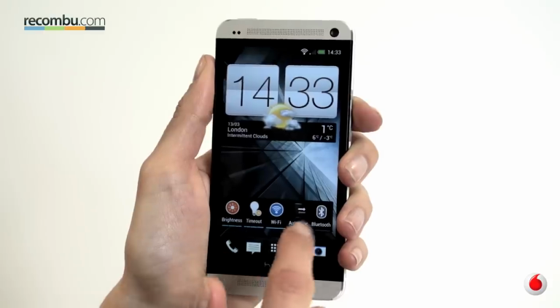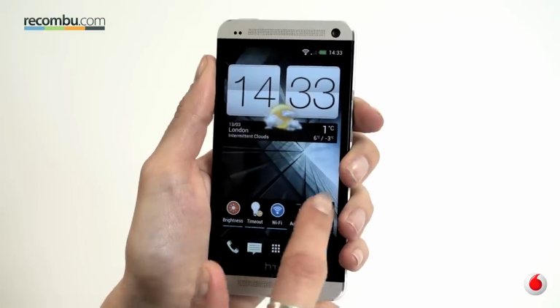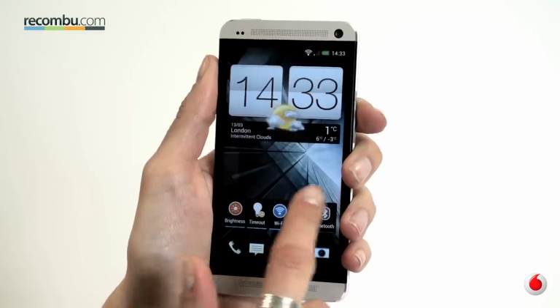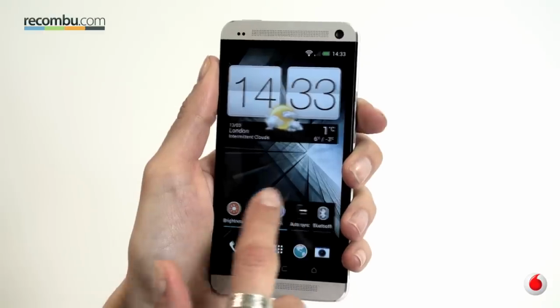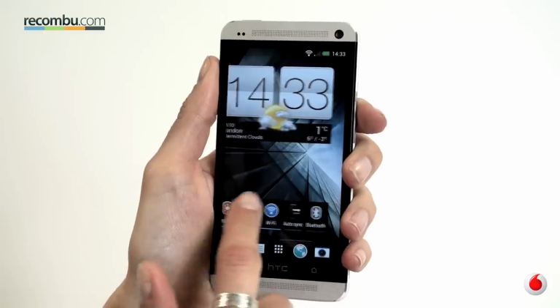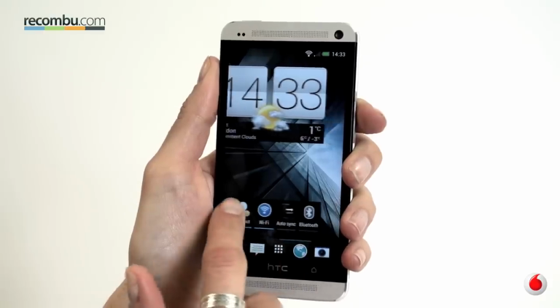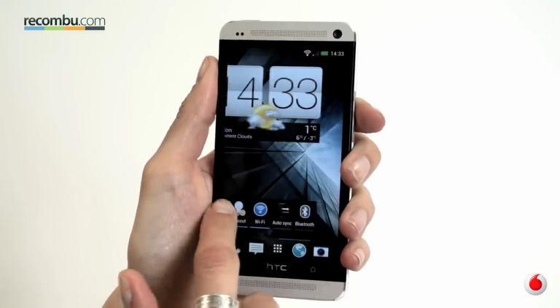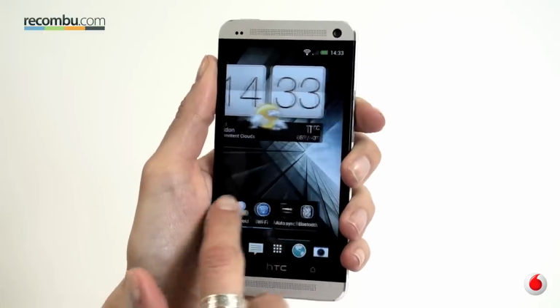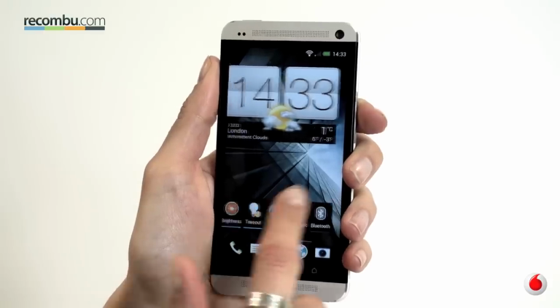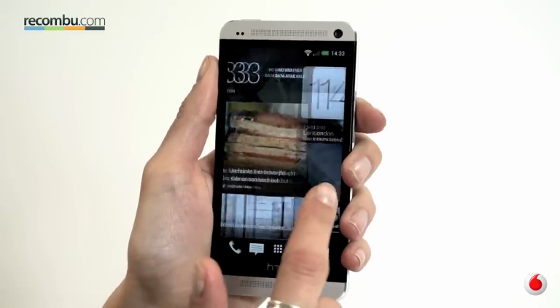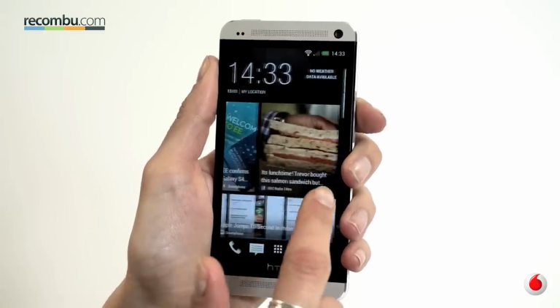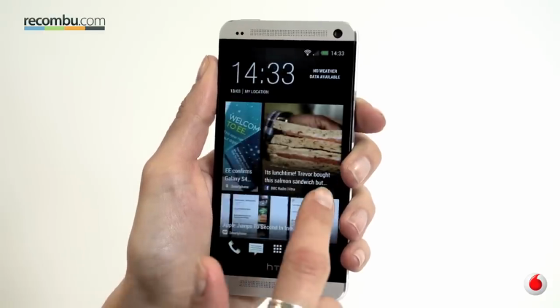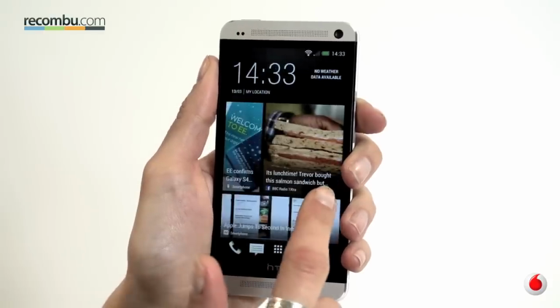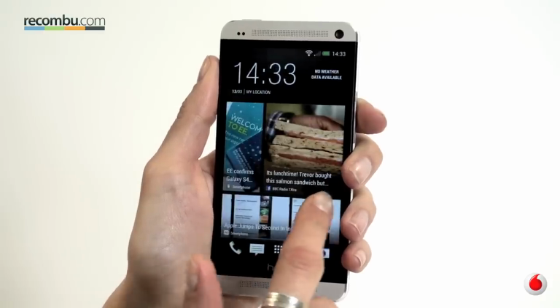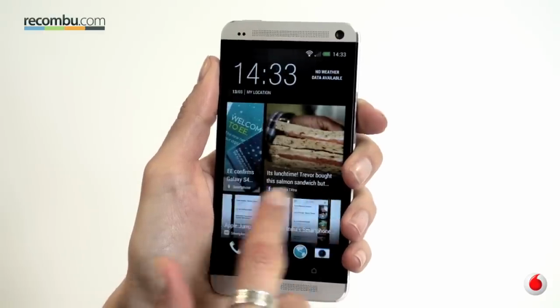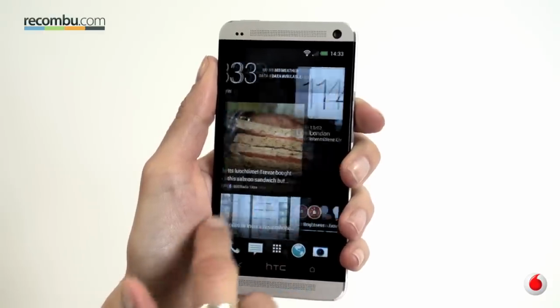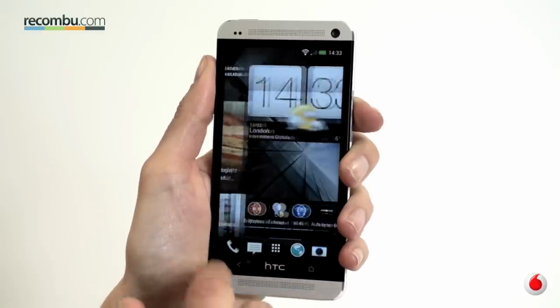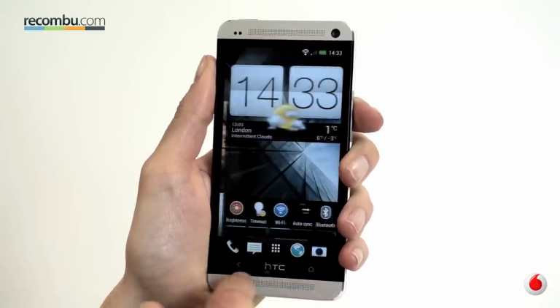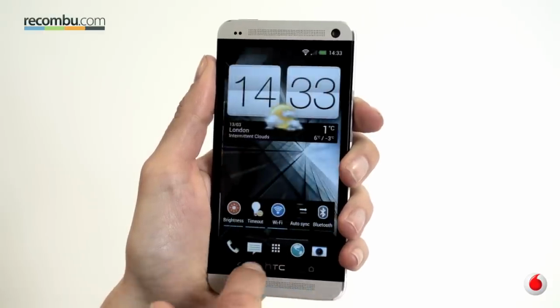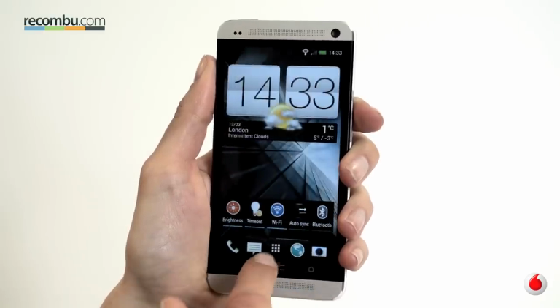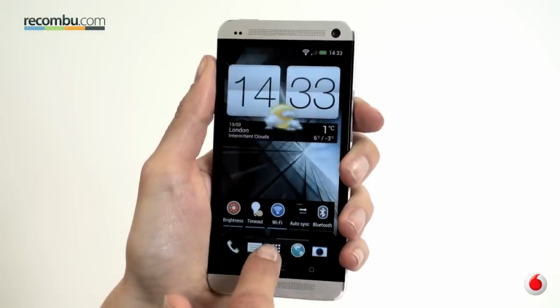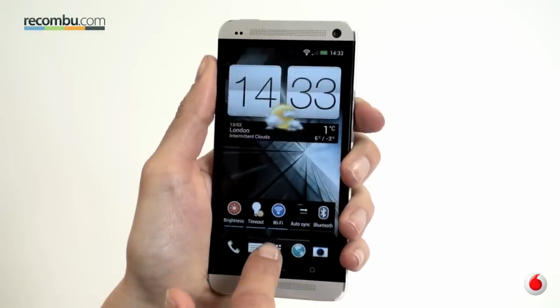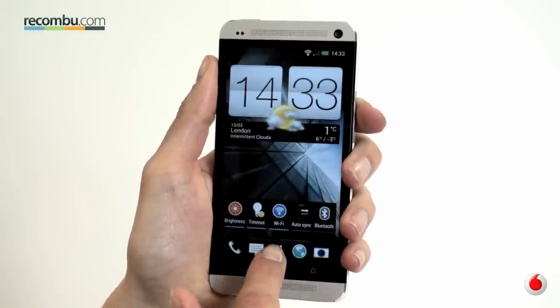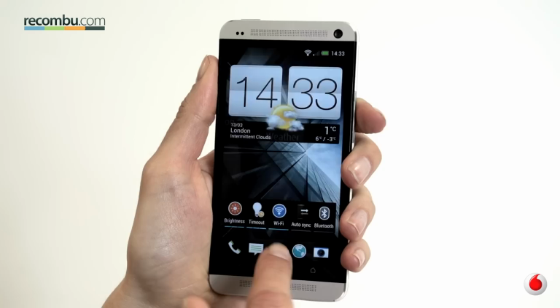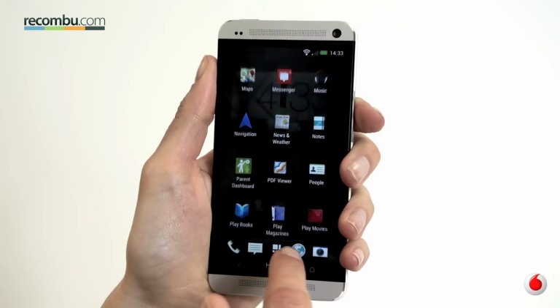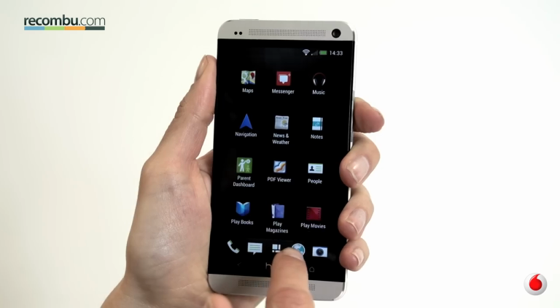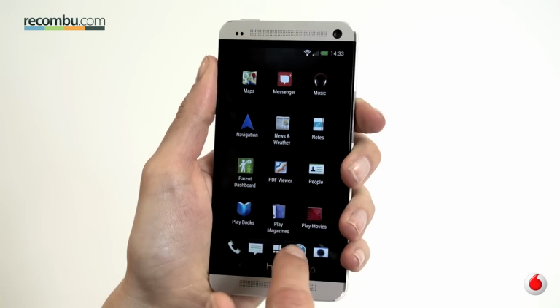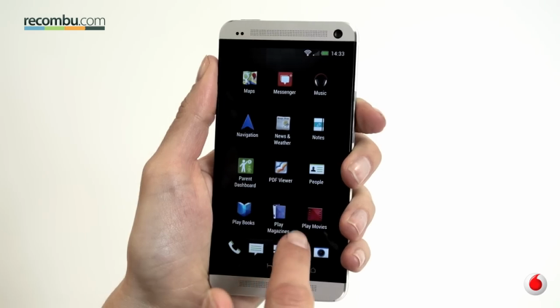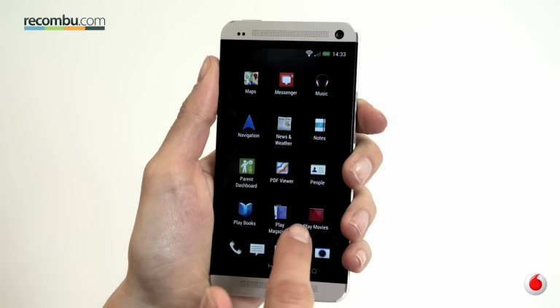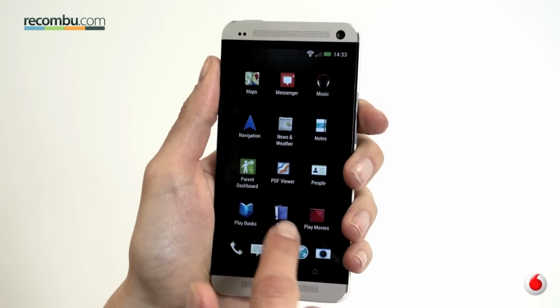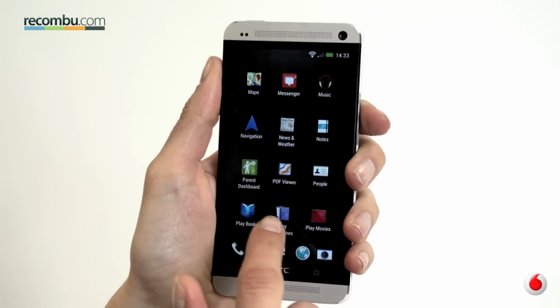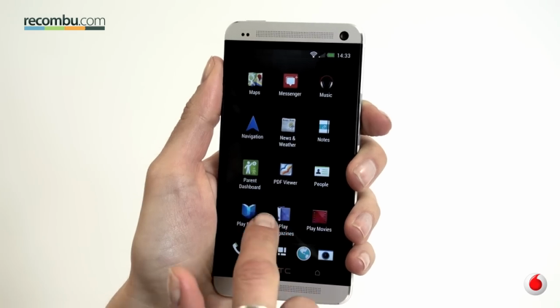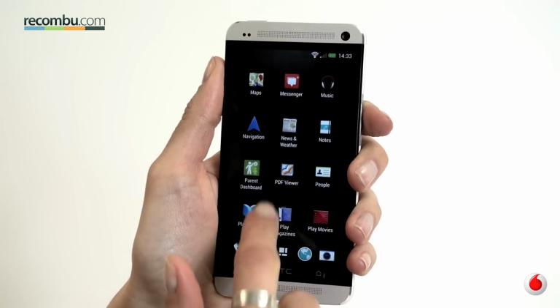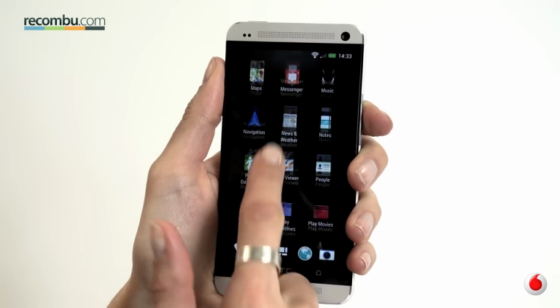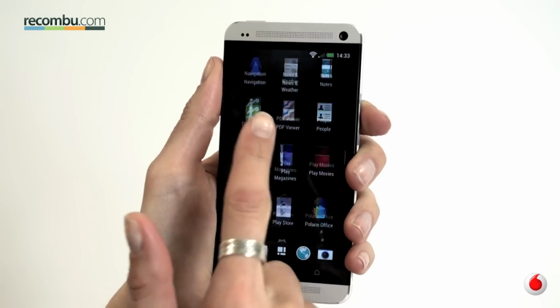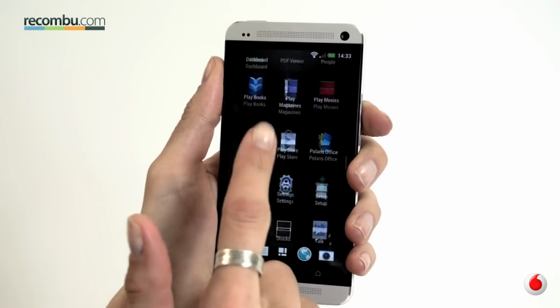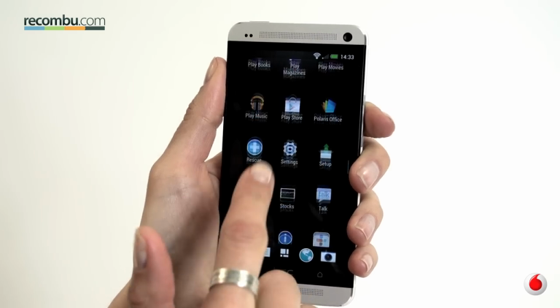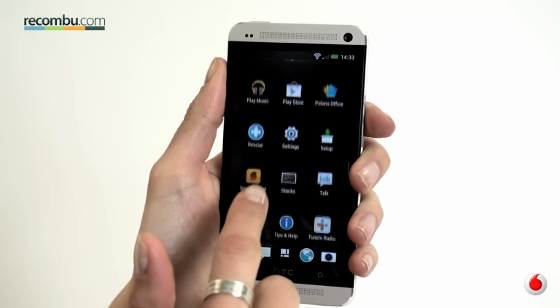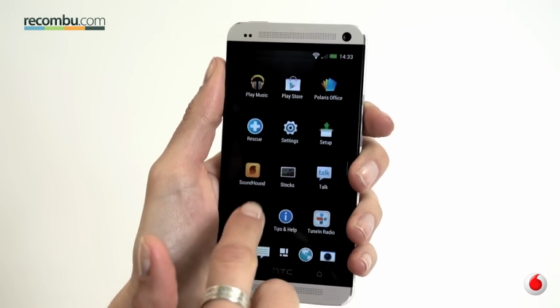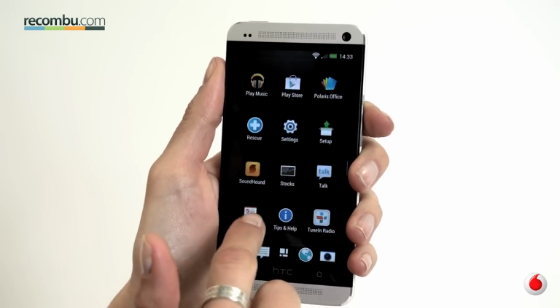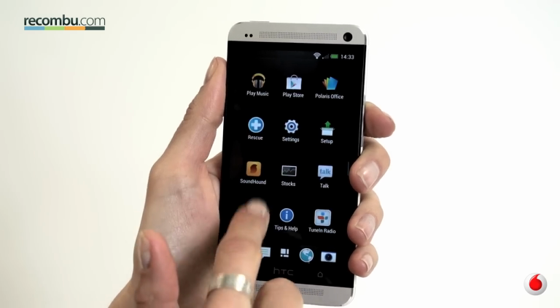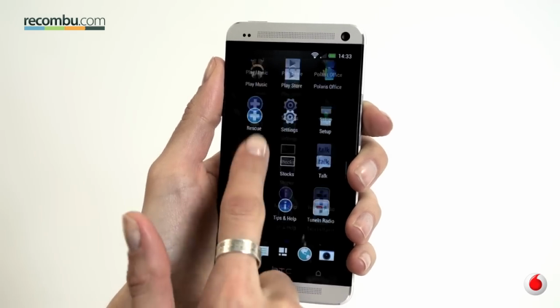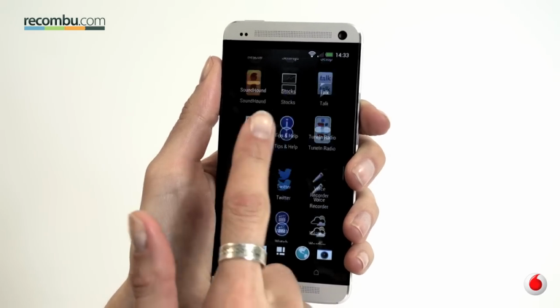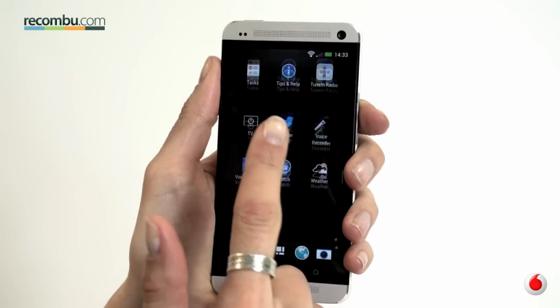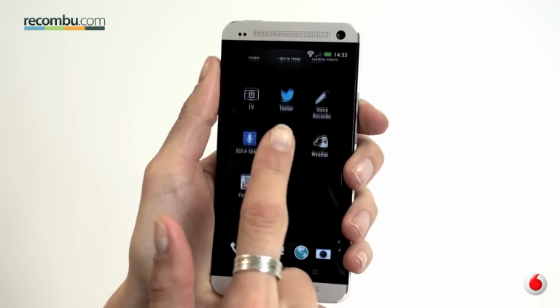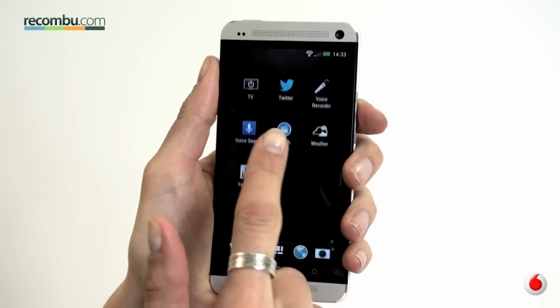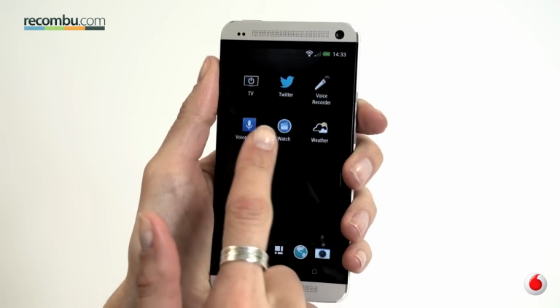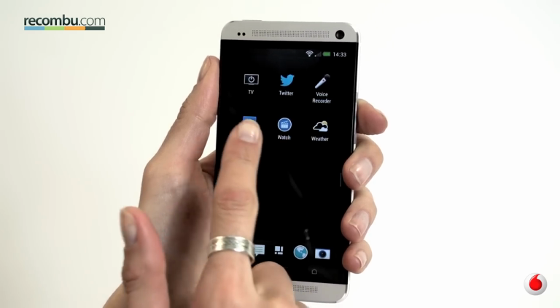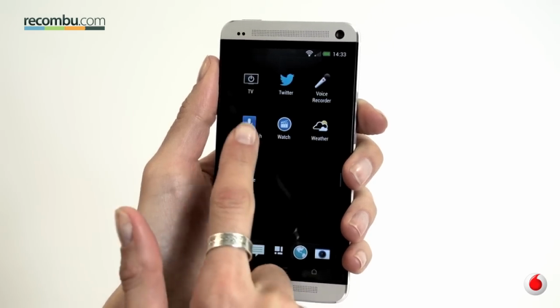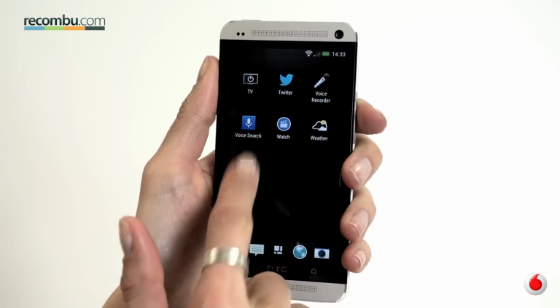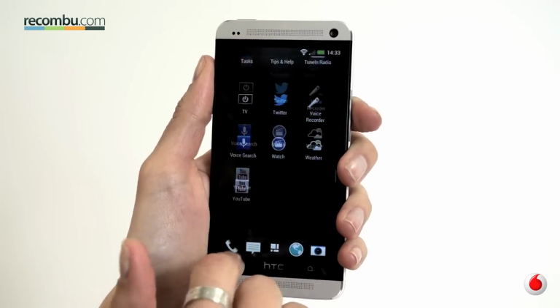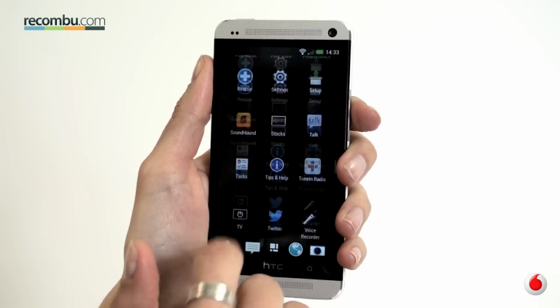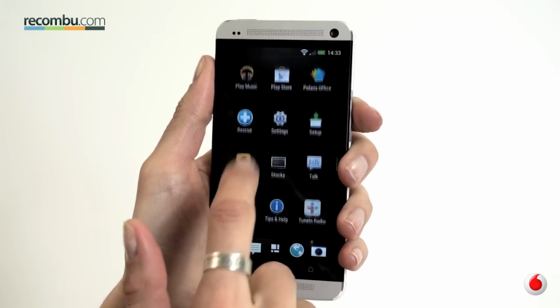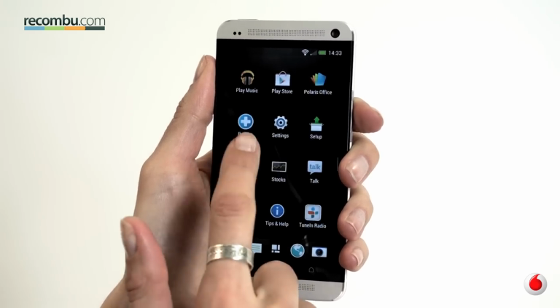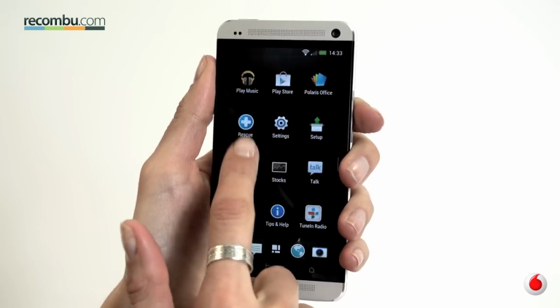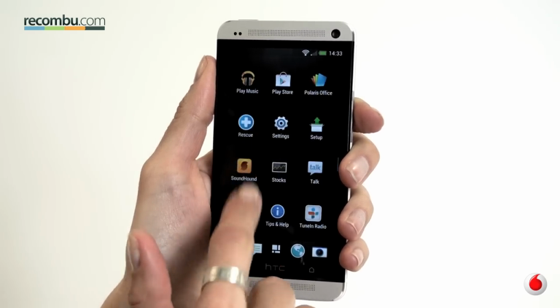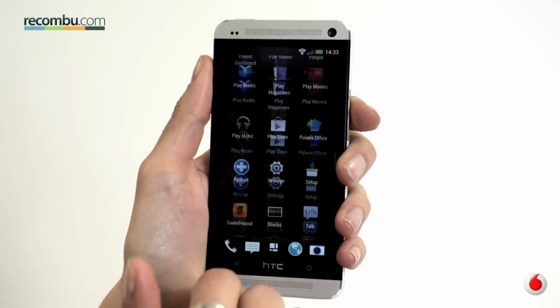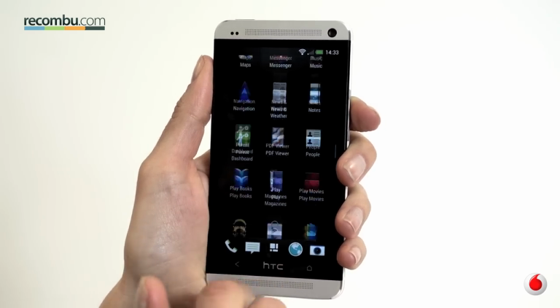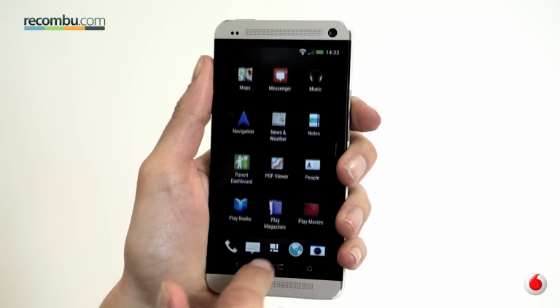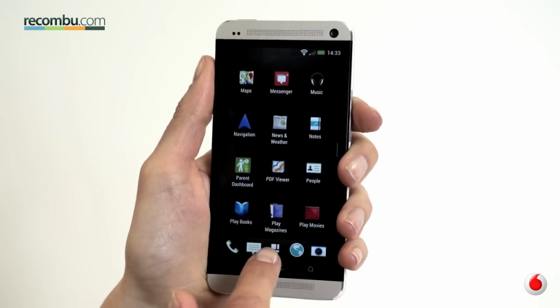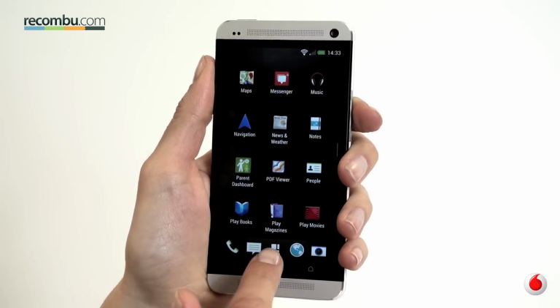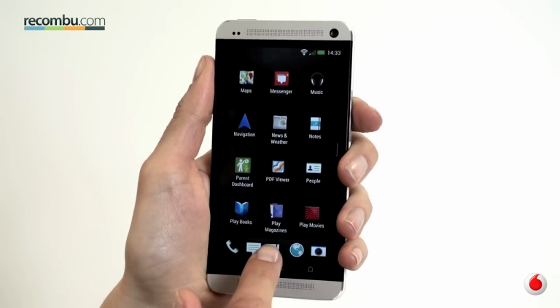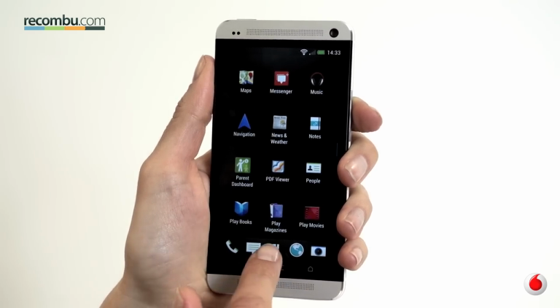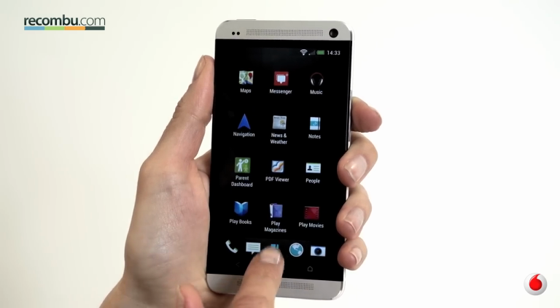What's more, quad-core performance, top-notch build quality and the promise of the latest Android KitKat make the HTC One a fantastic 4G flagship.